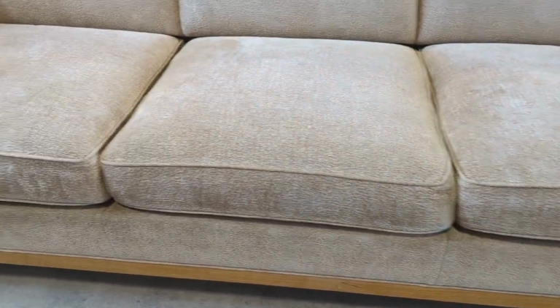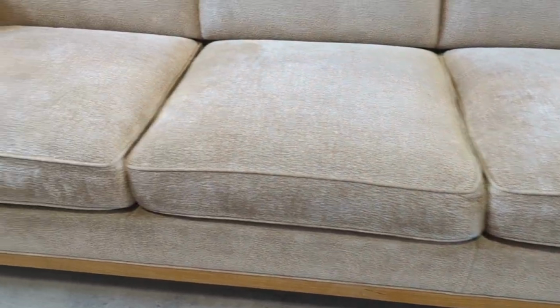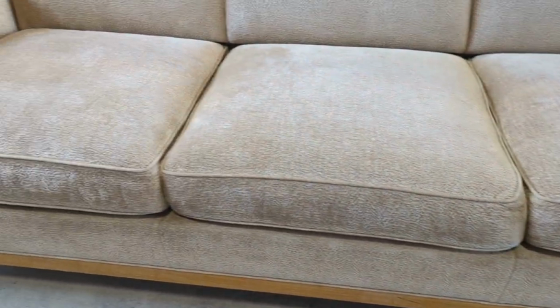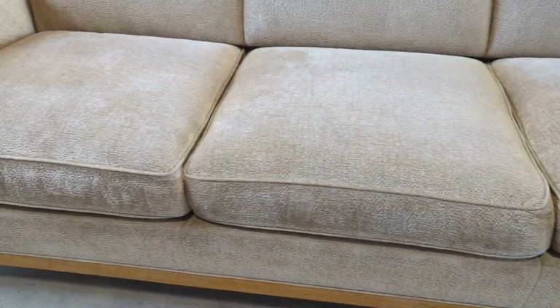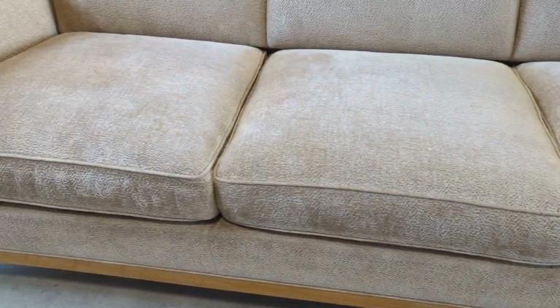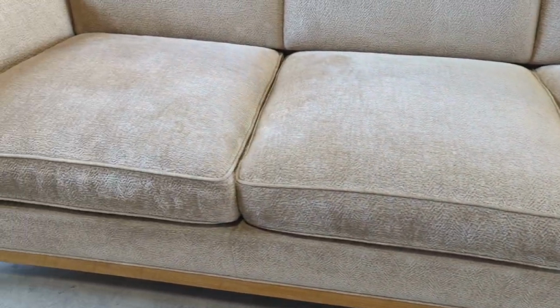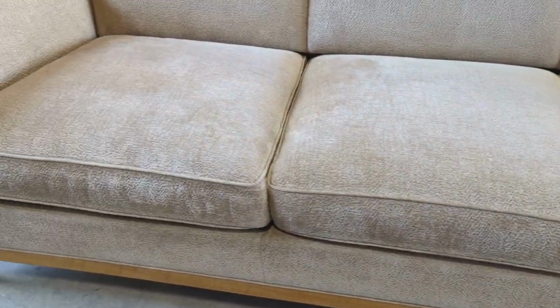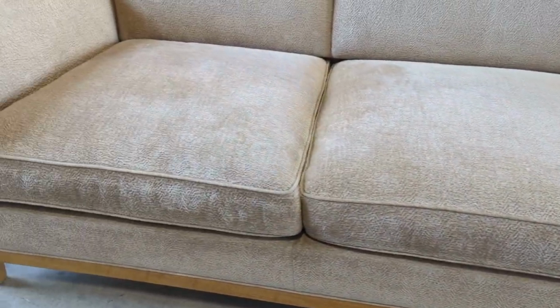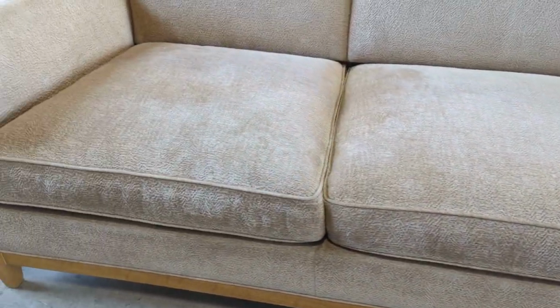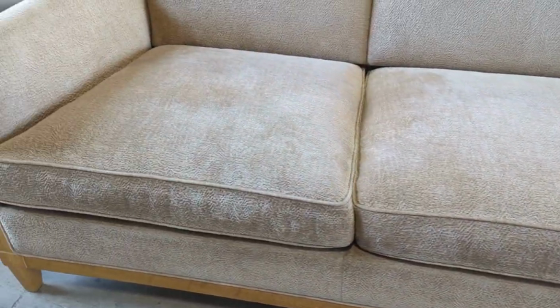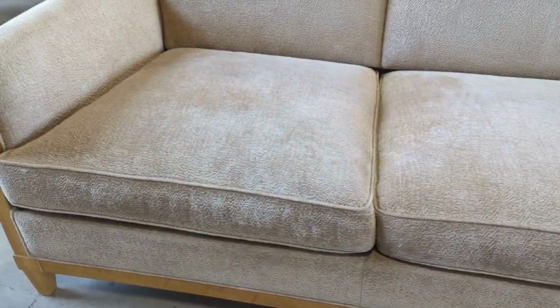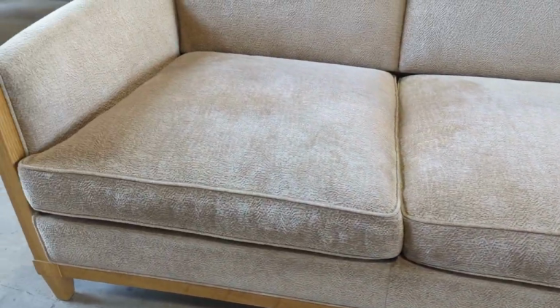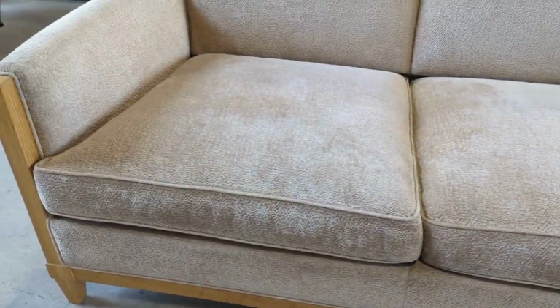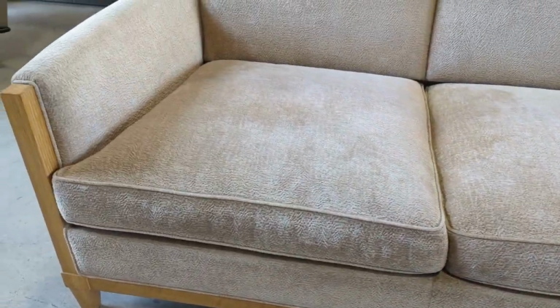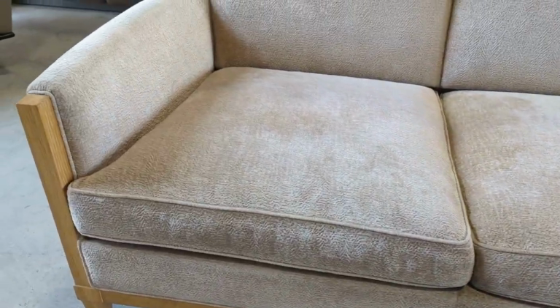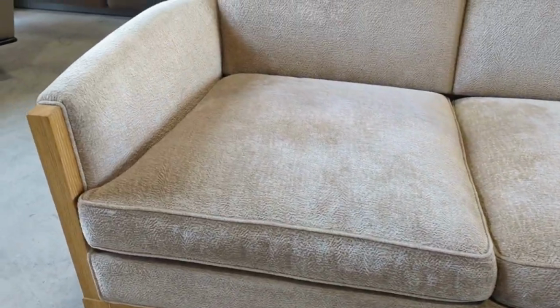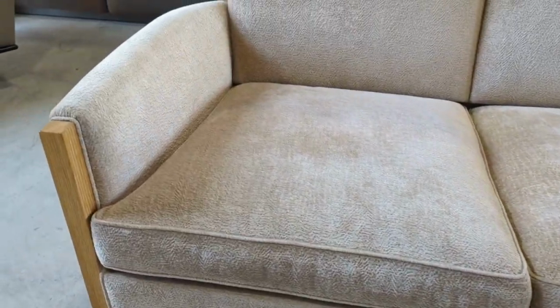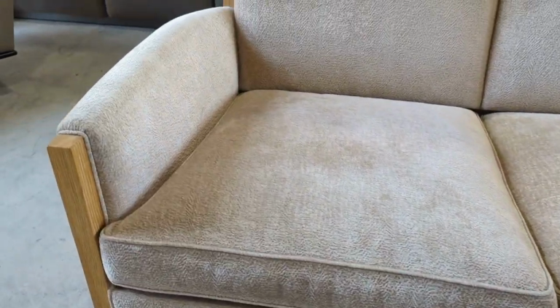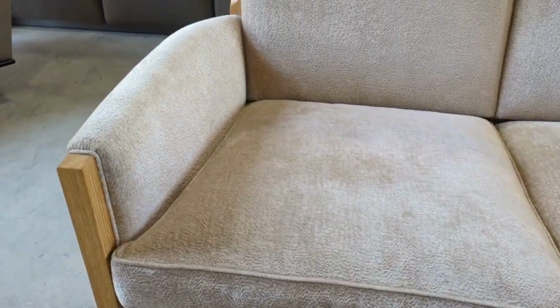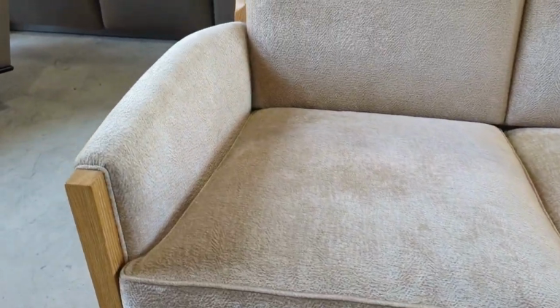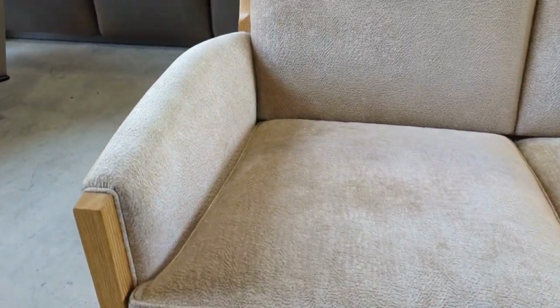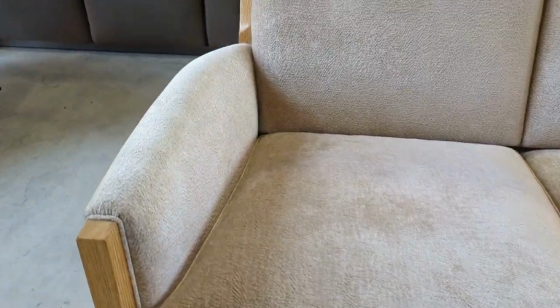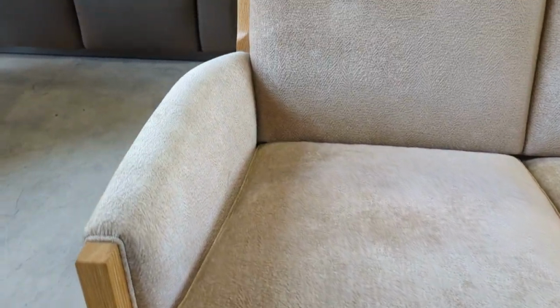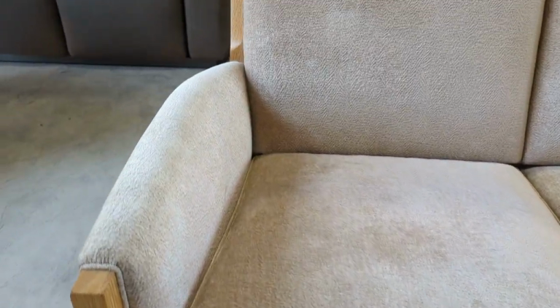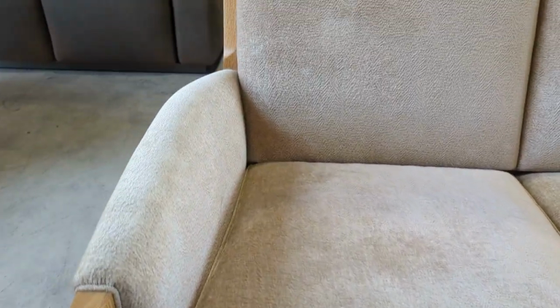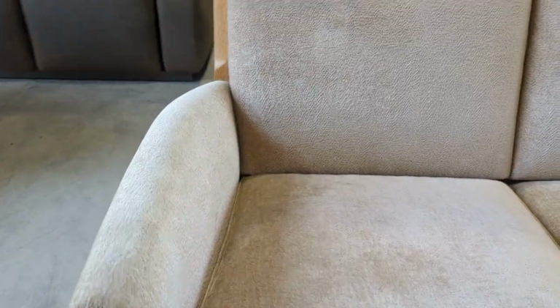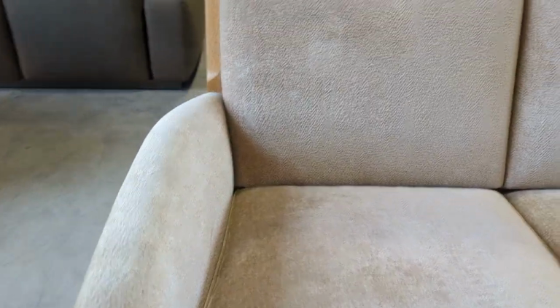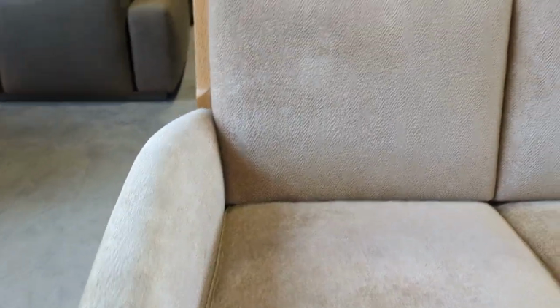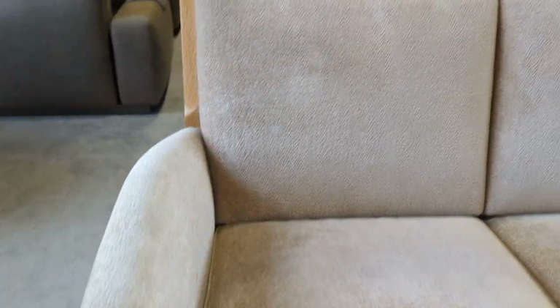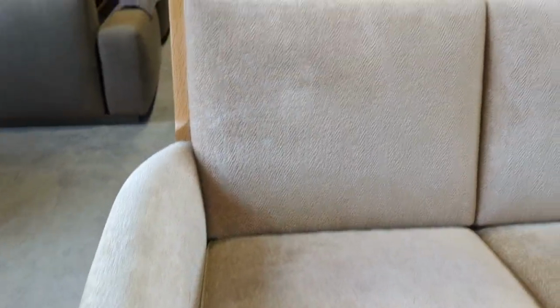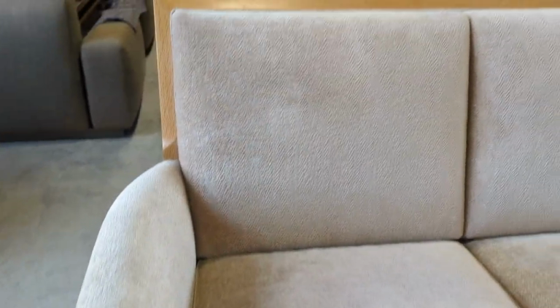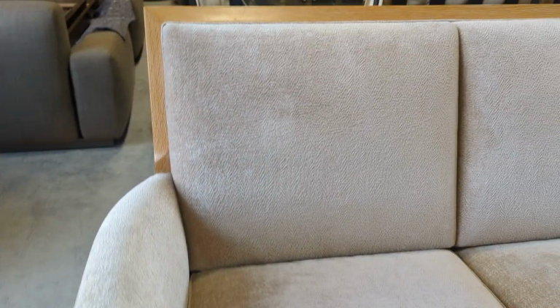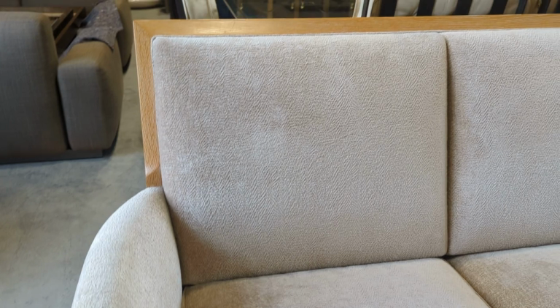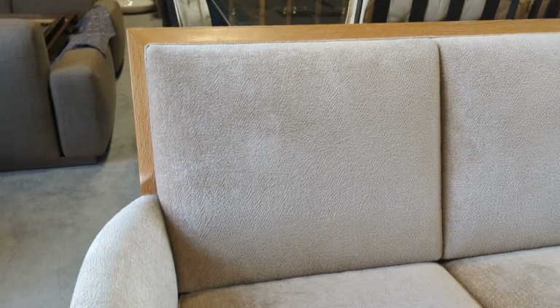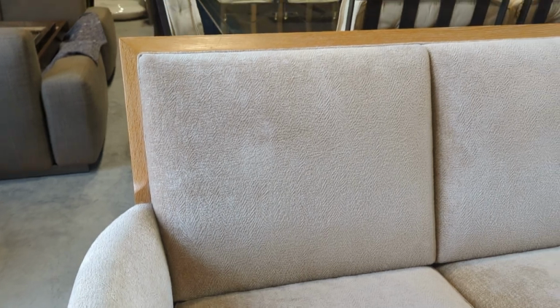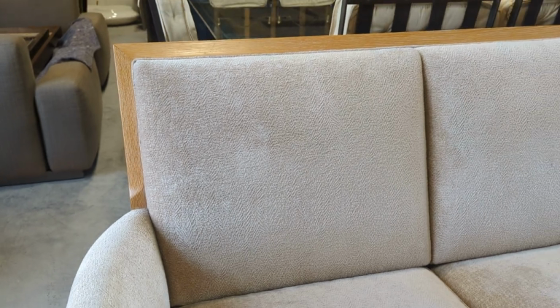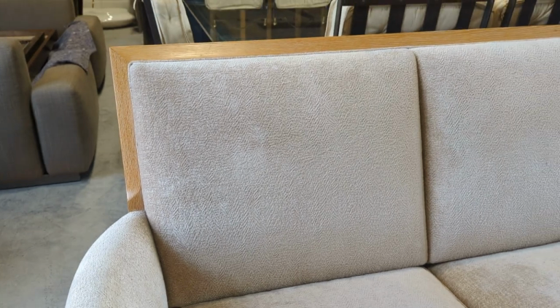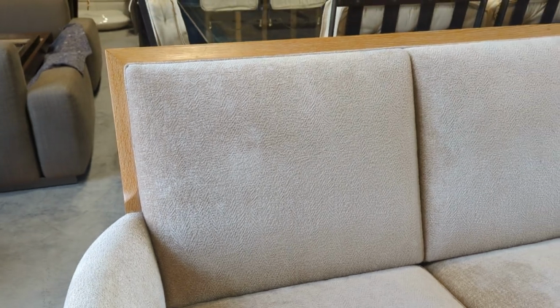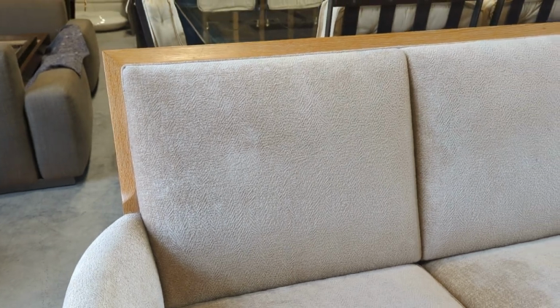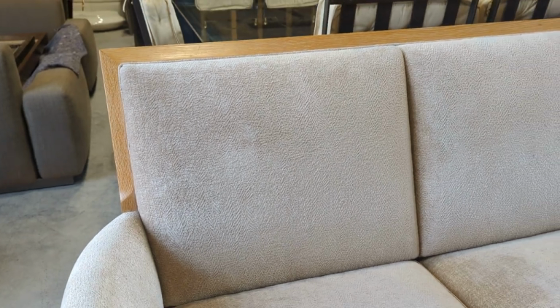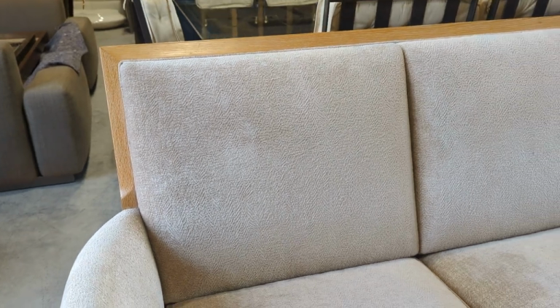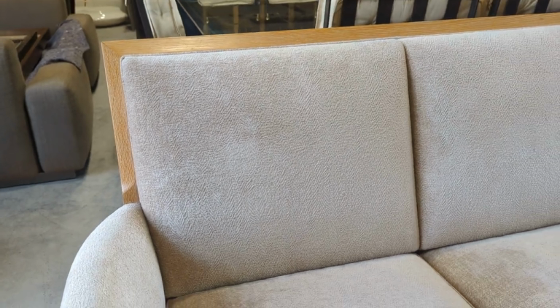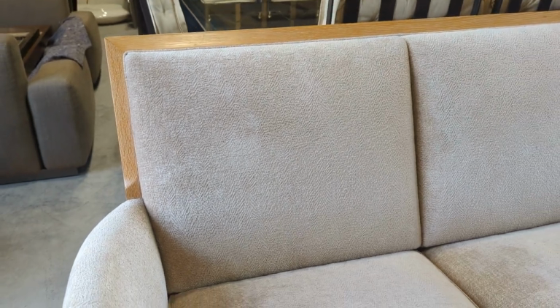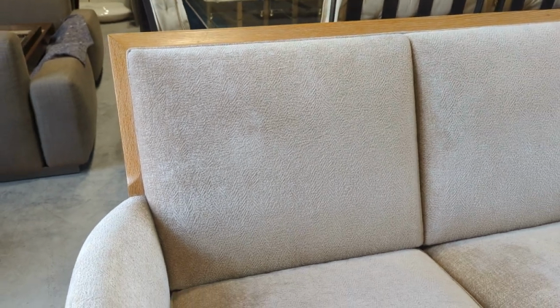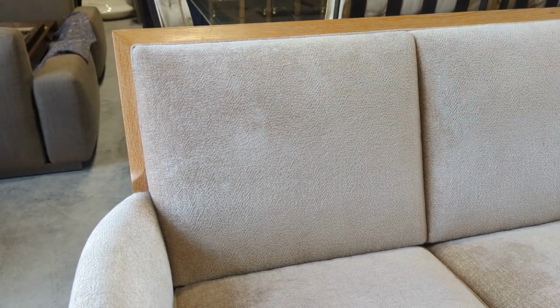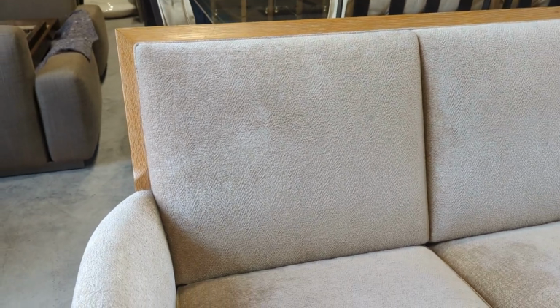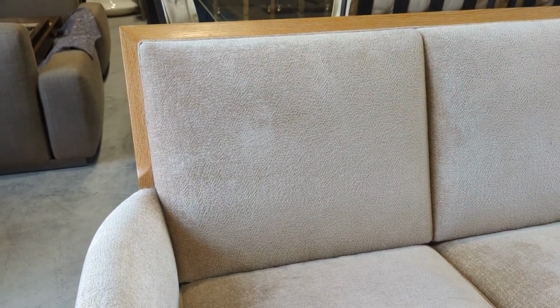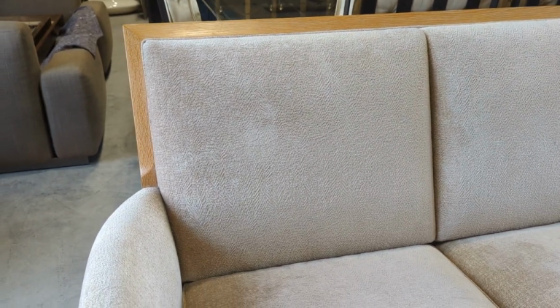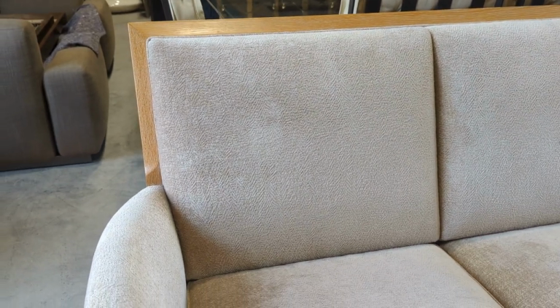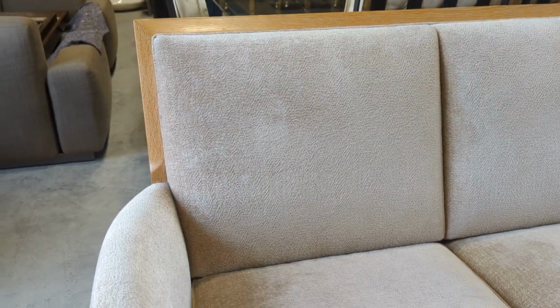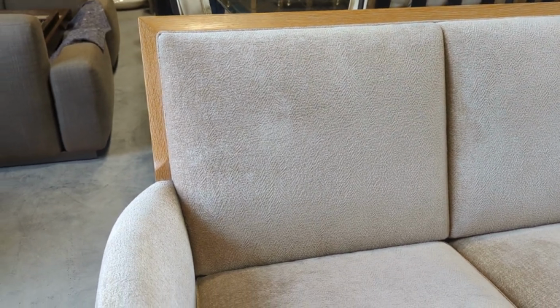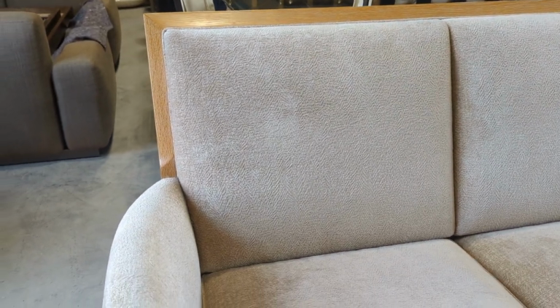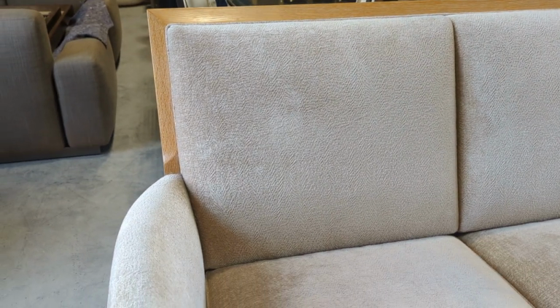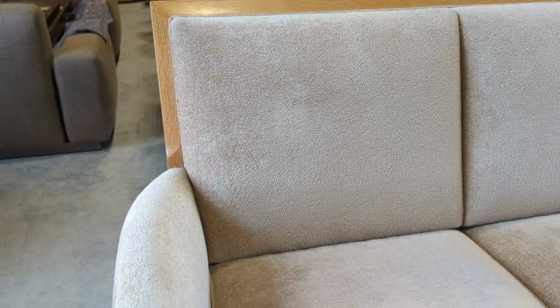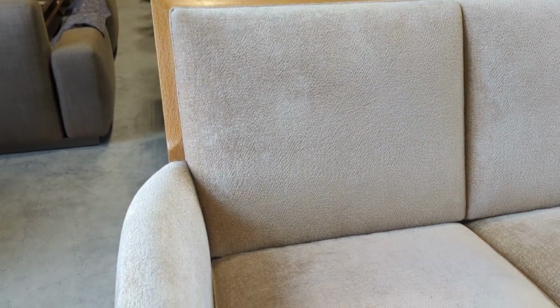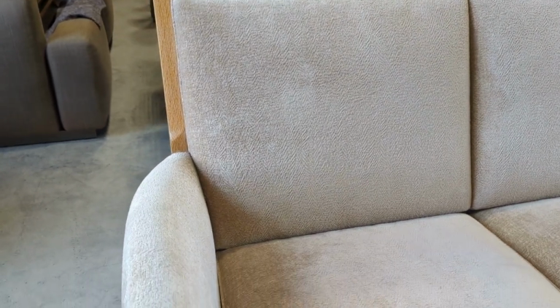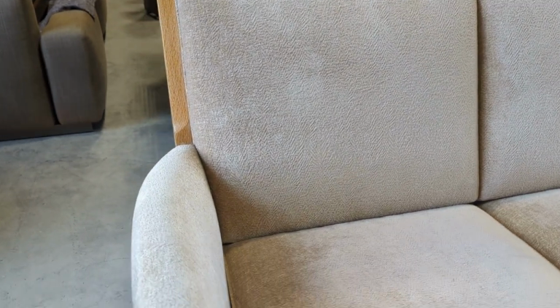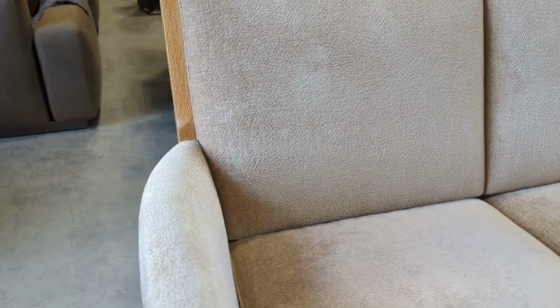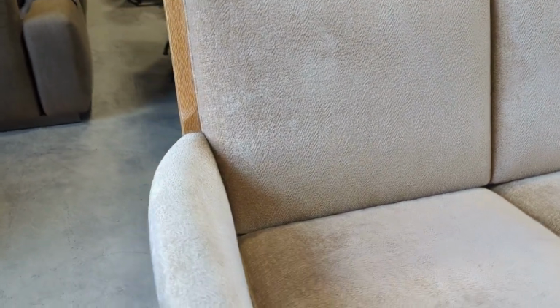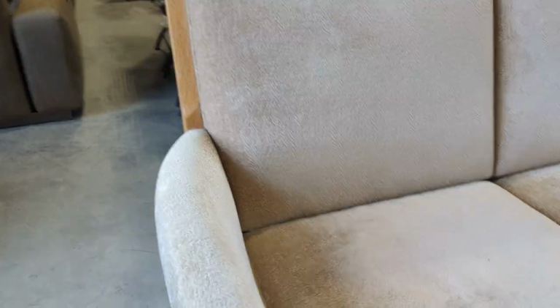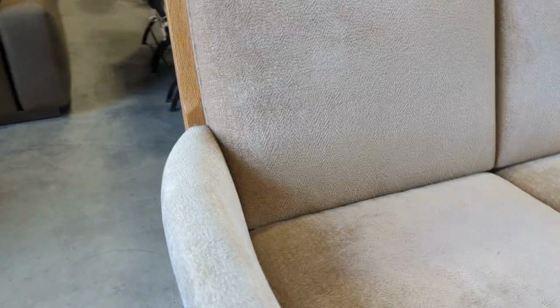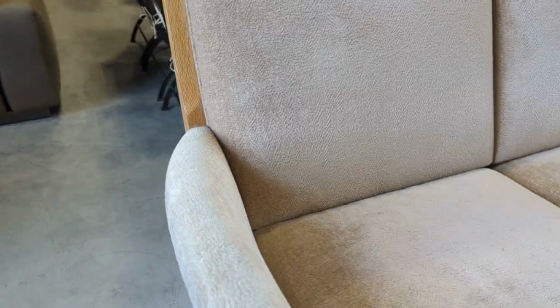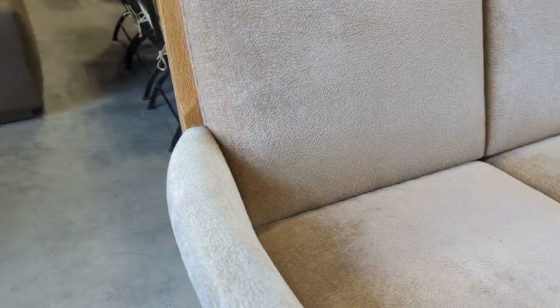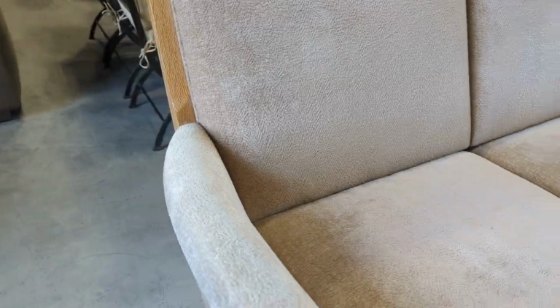The fabric is almost Chanel two-tone — you've got lighter and darker patches — and it's really soft to the touch.